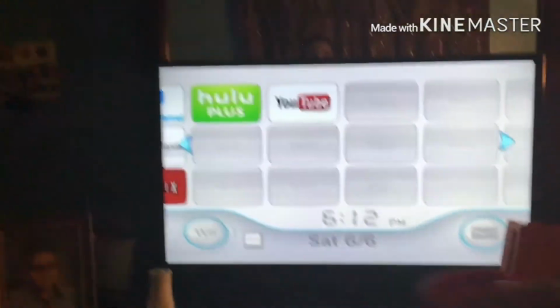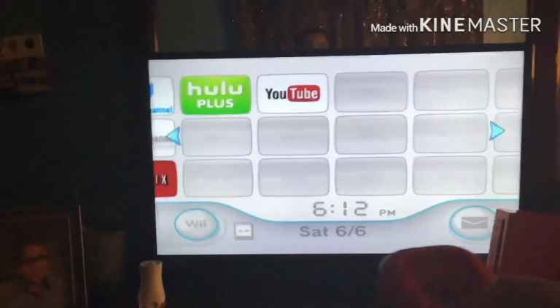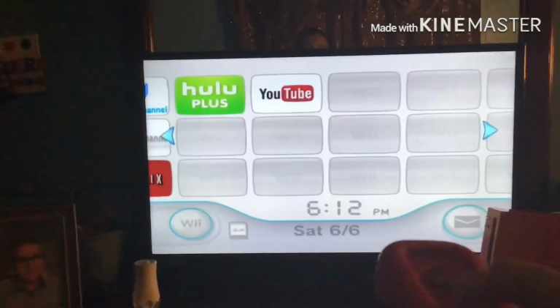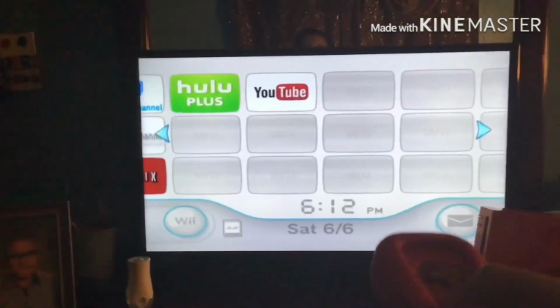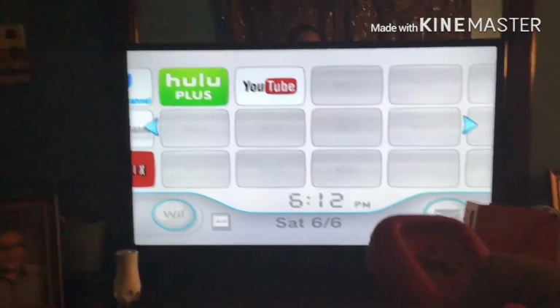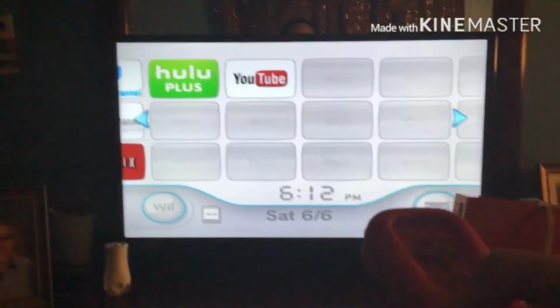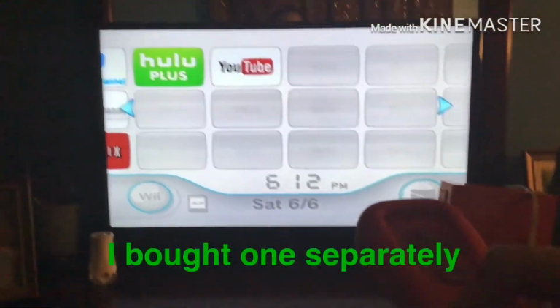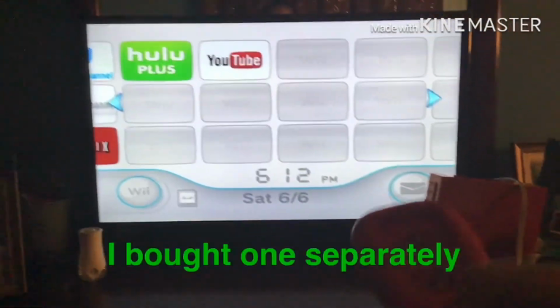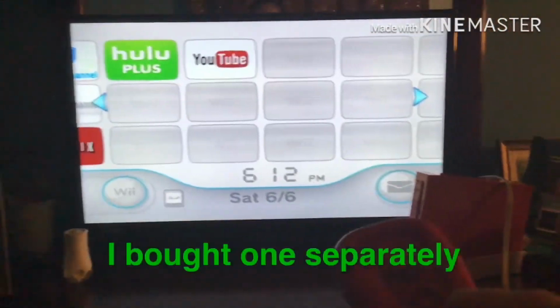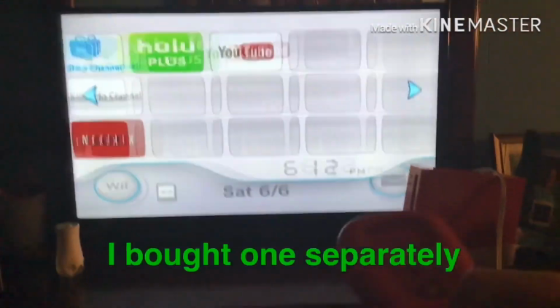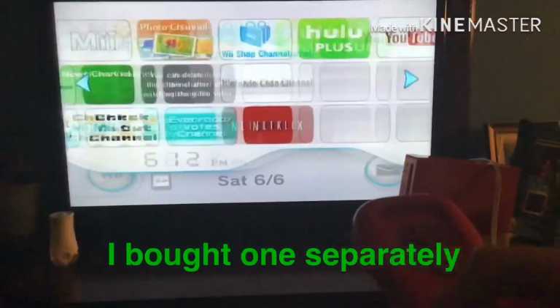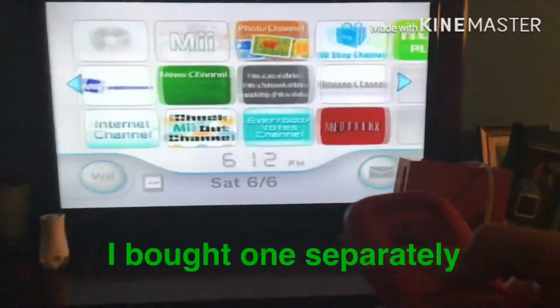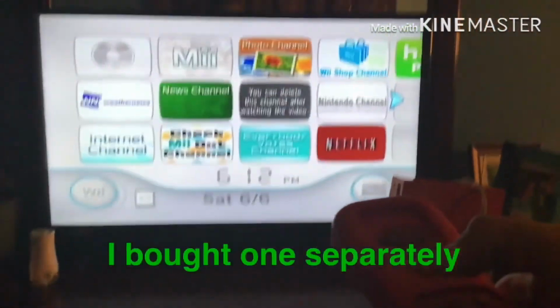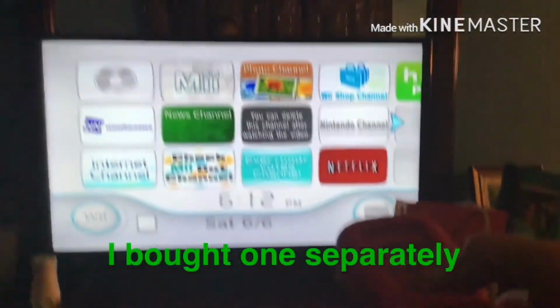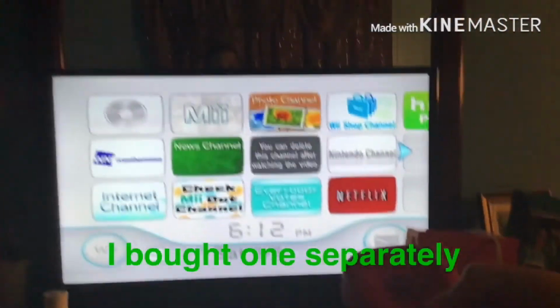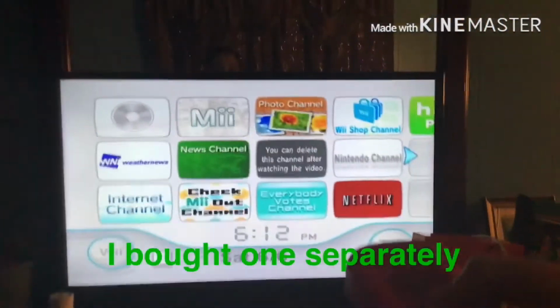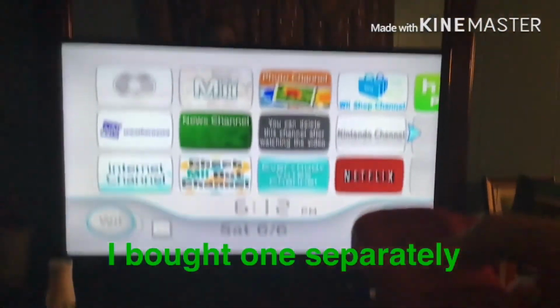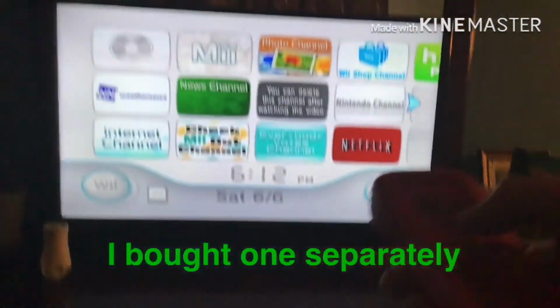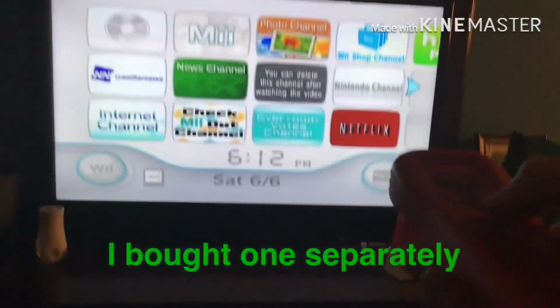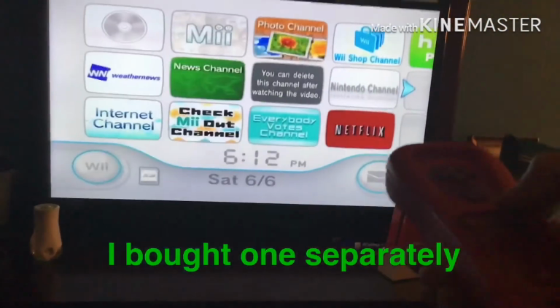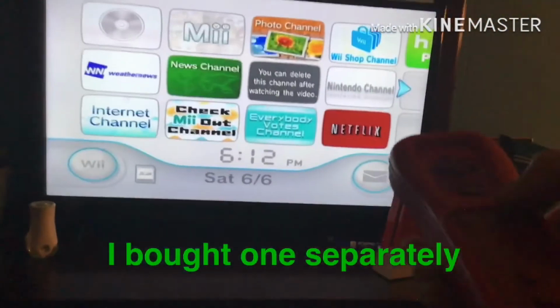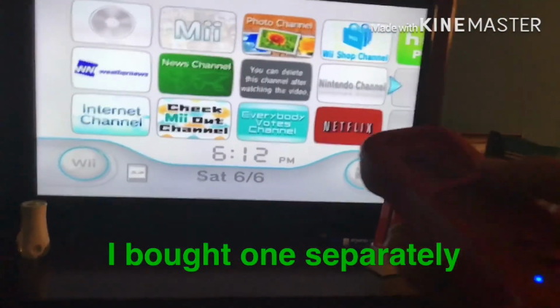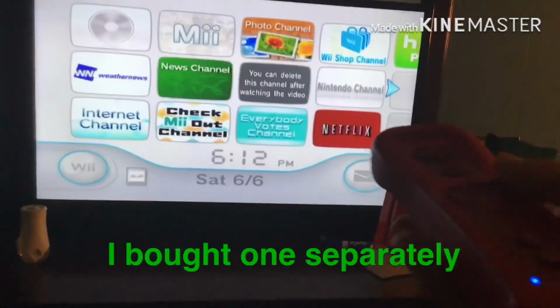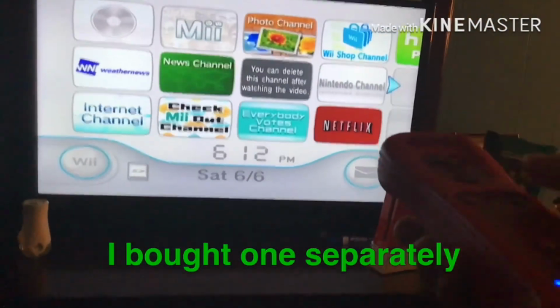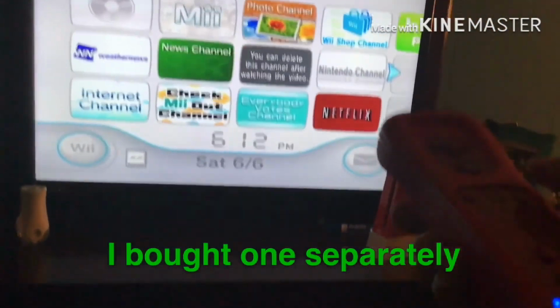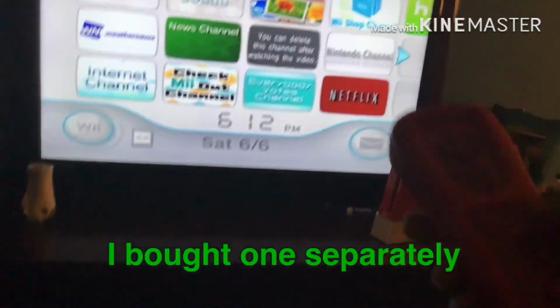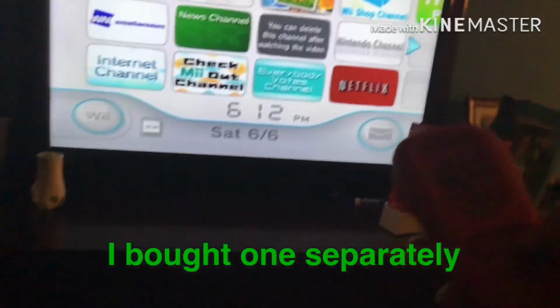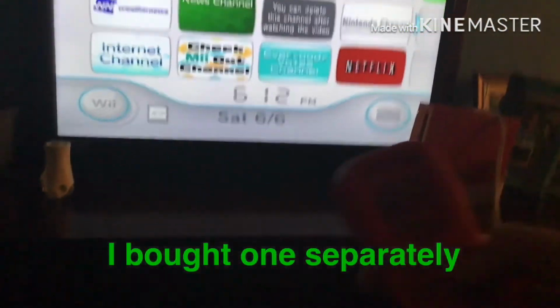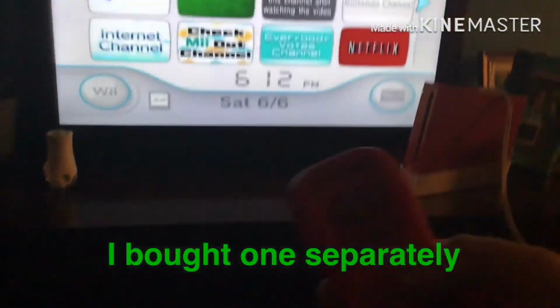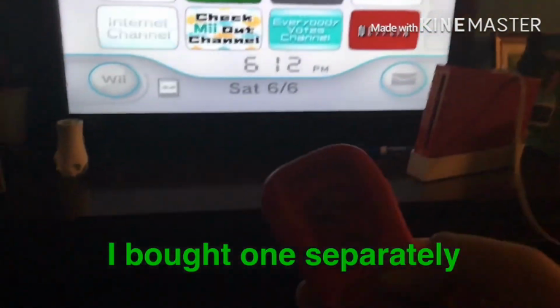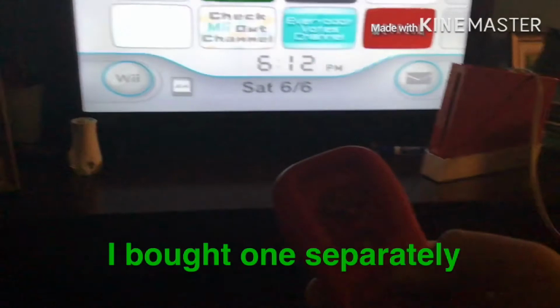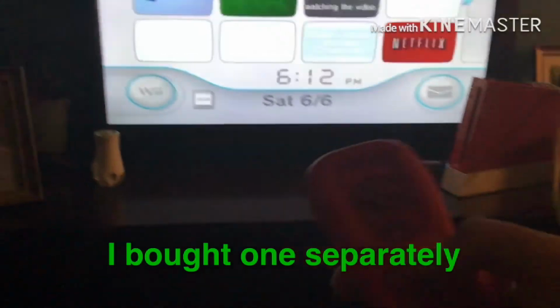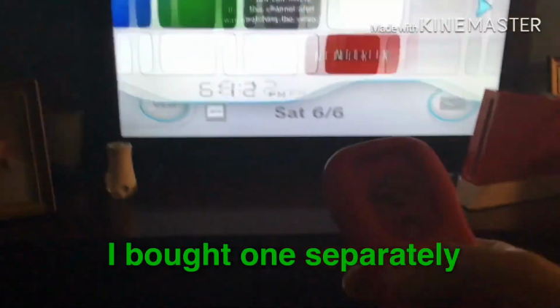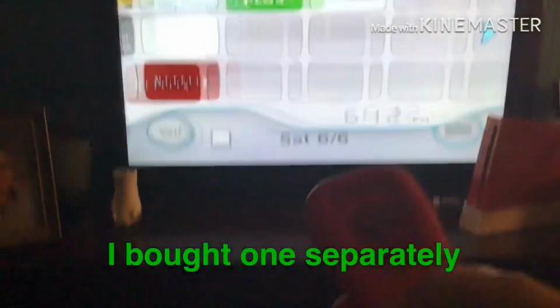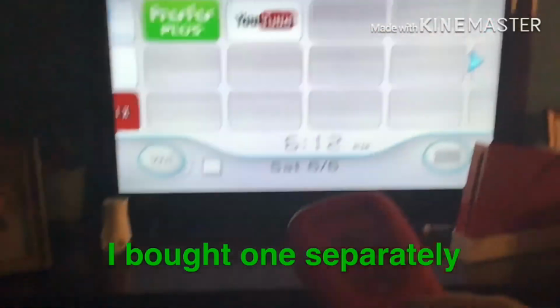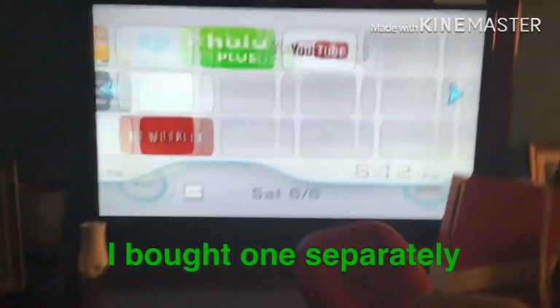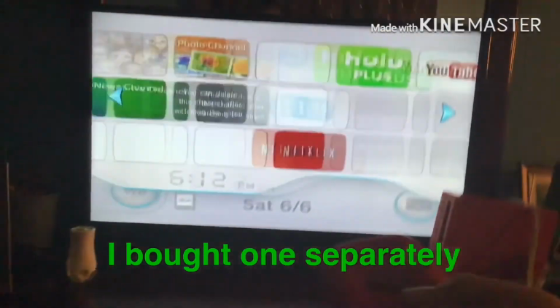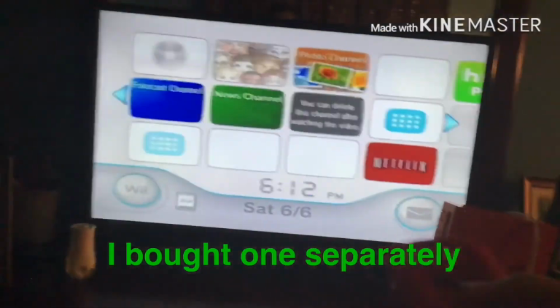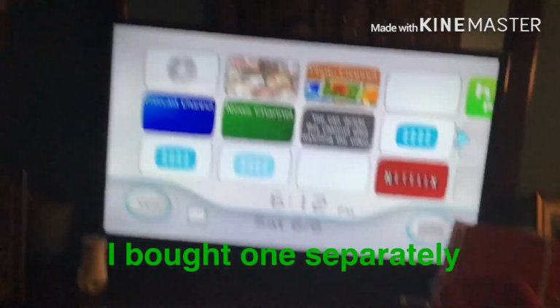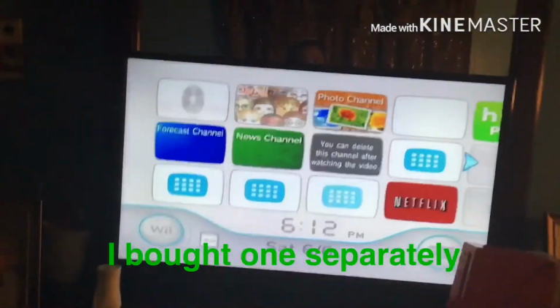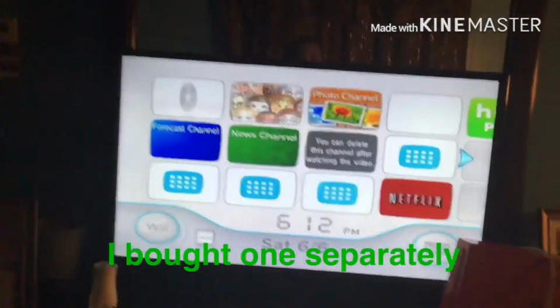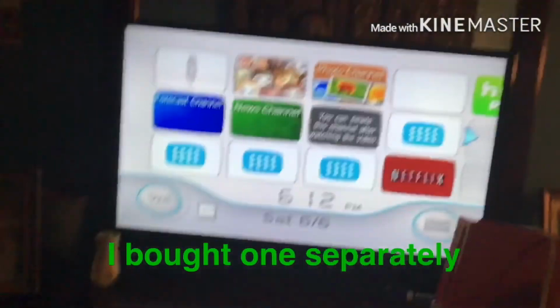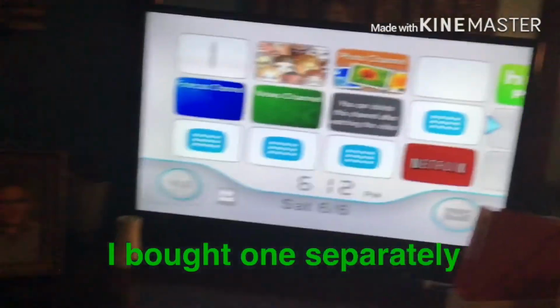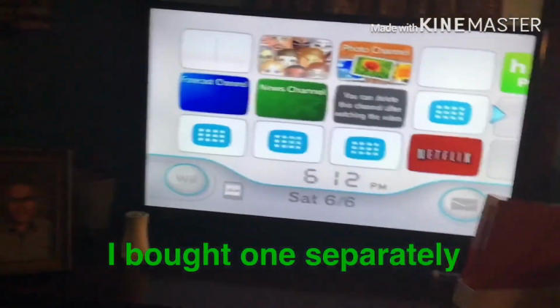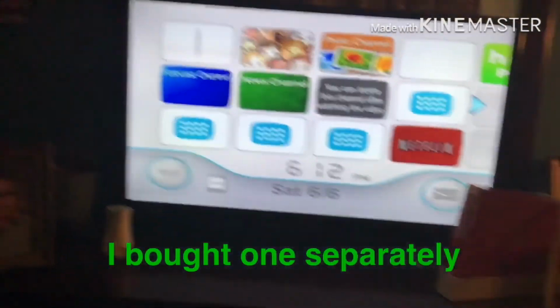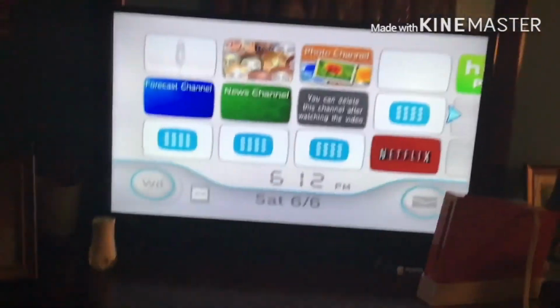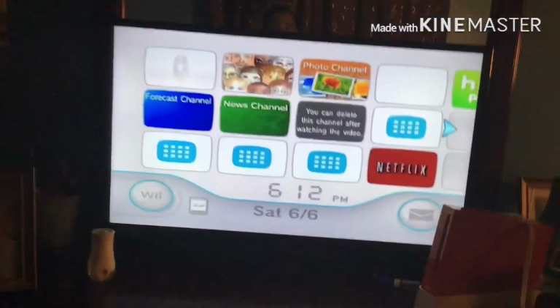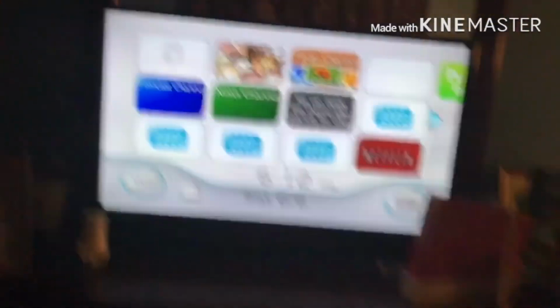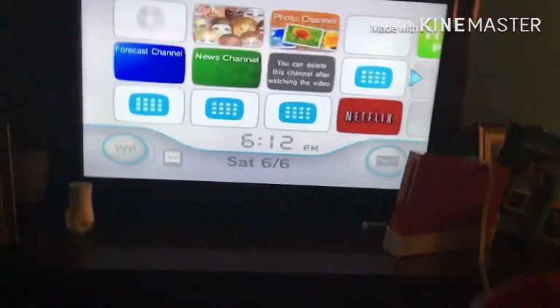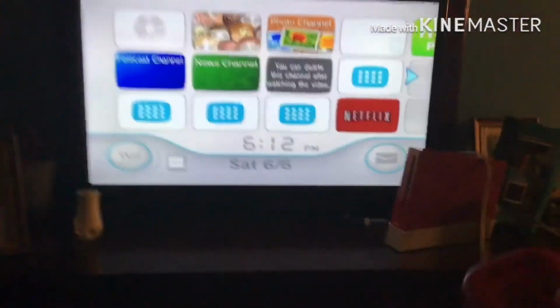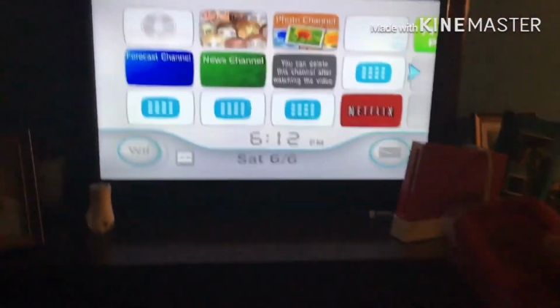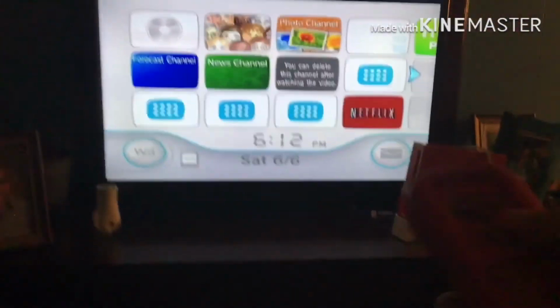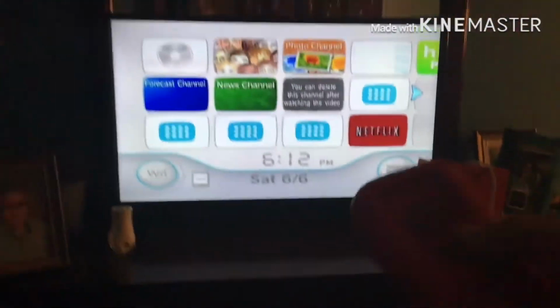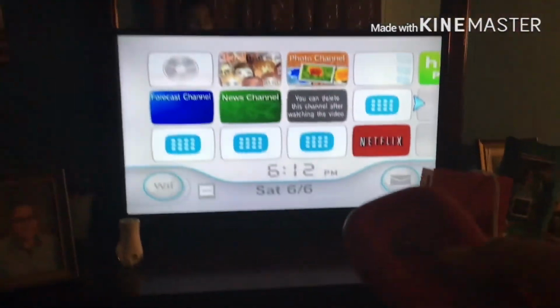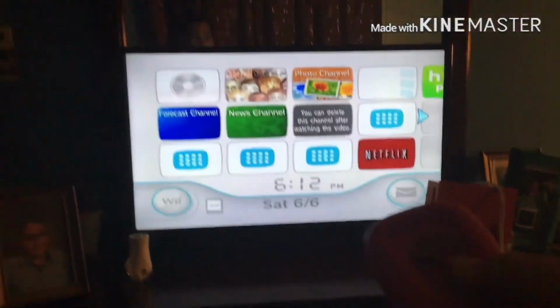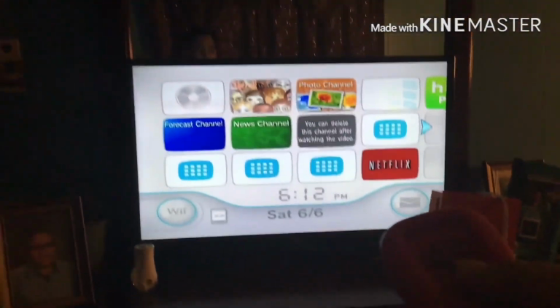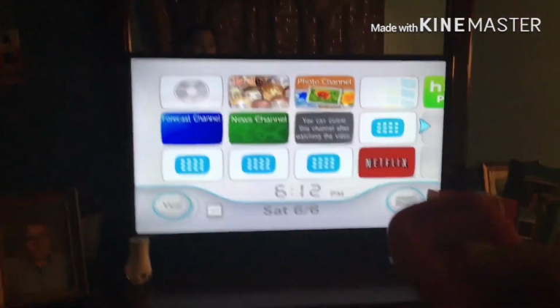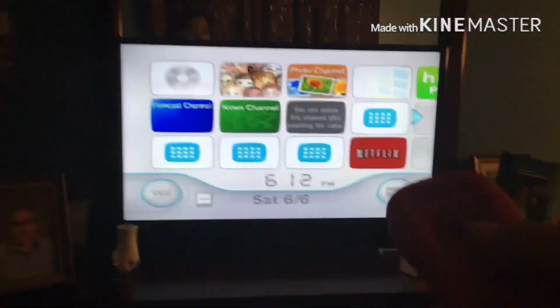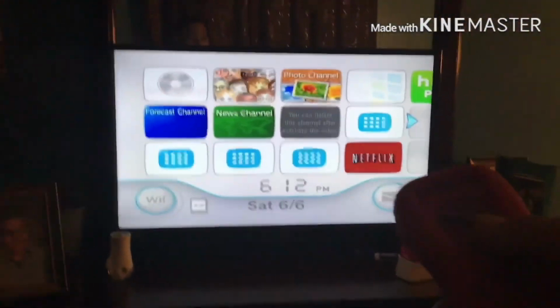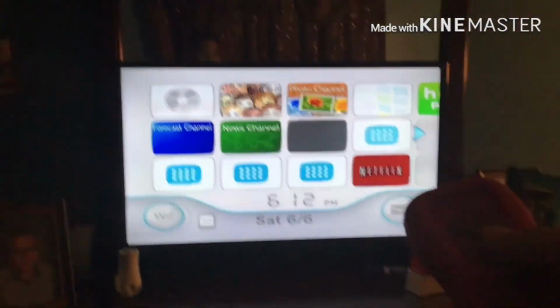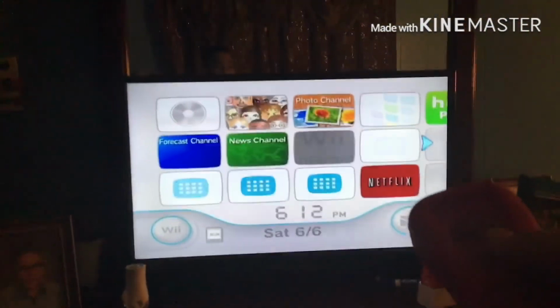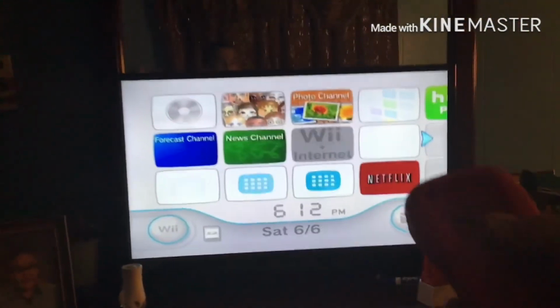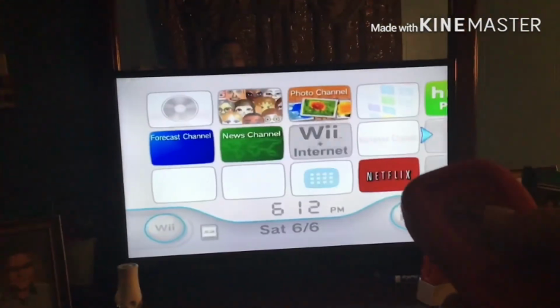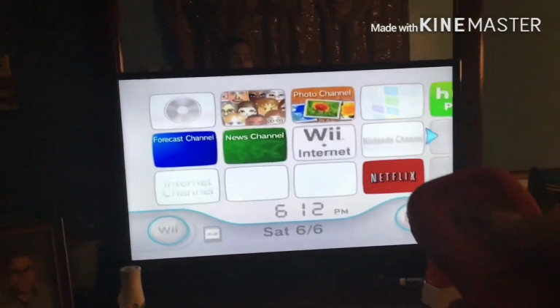I don't have a sensor bar, but all you can do is just see what happens. Now you can start playing your Wii!